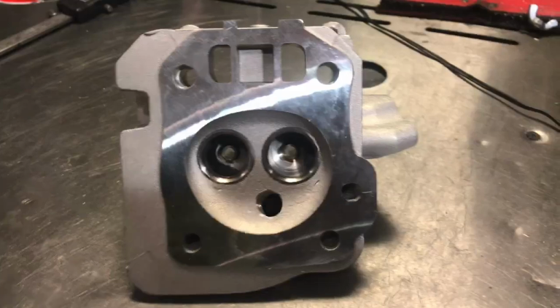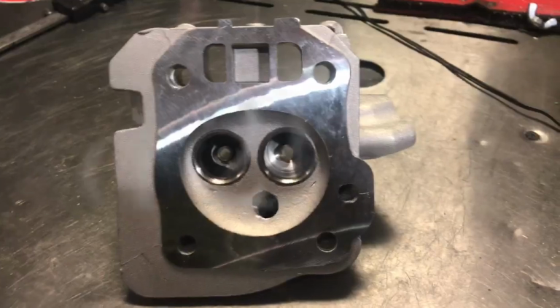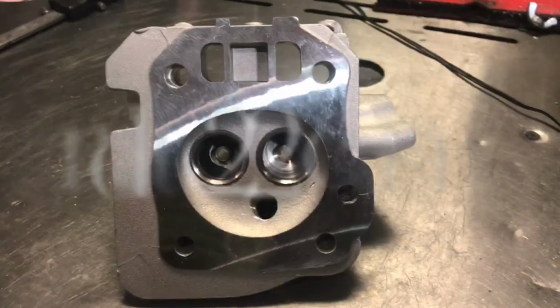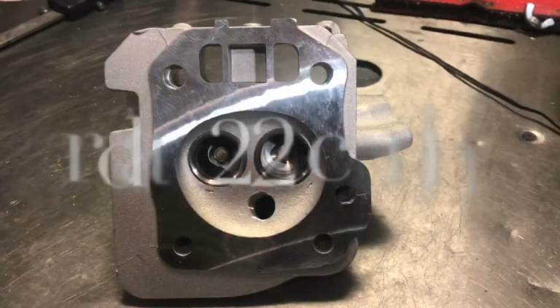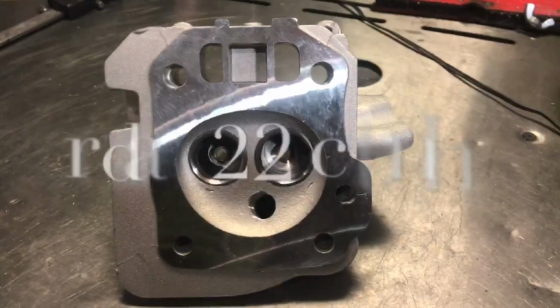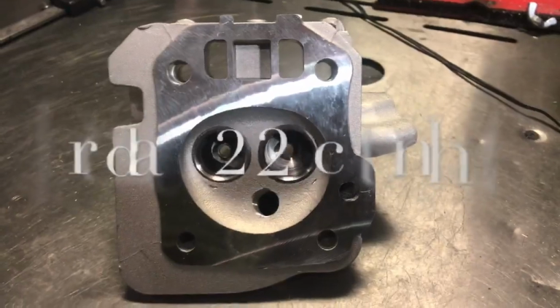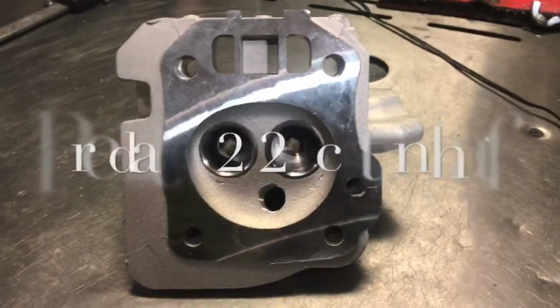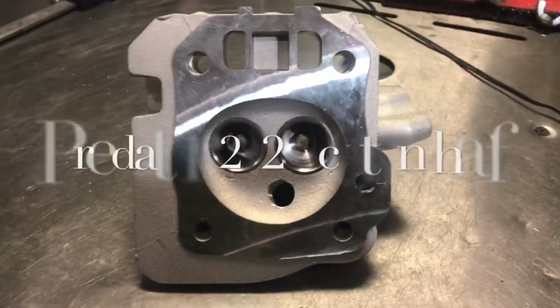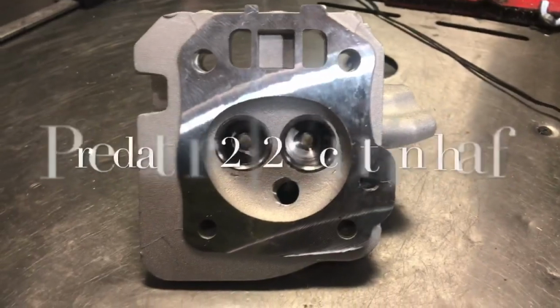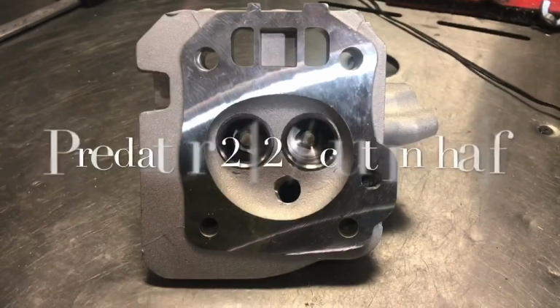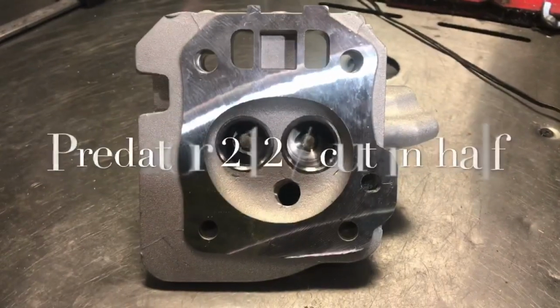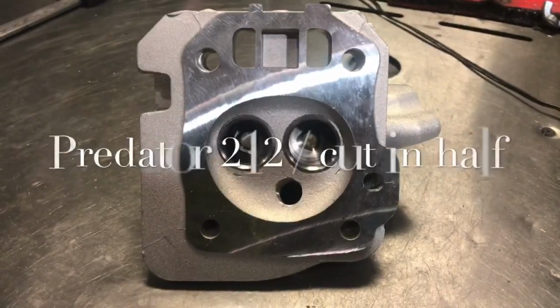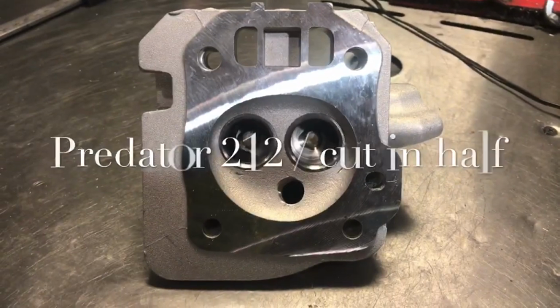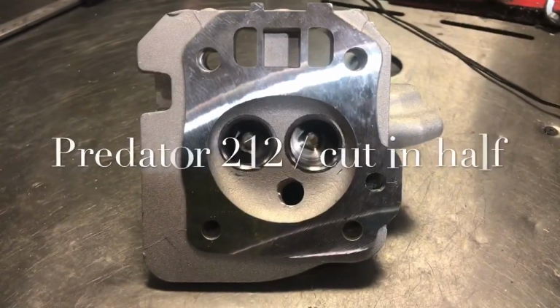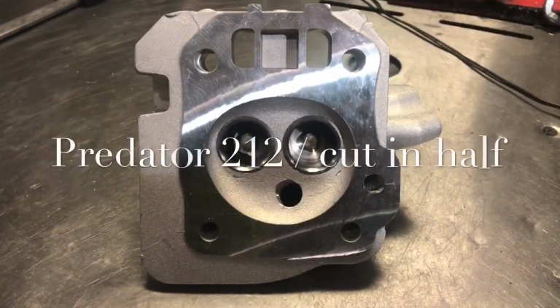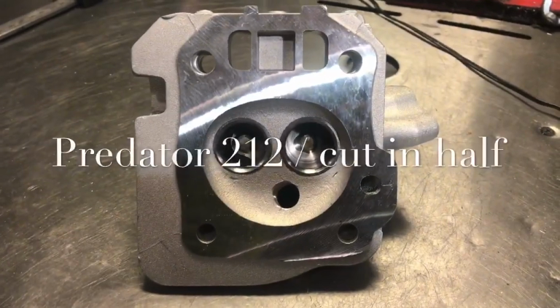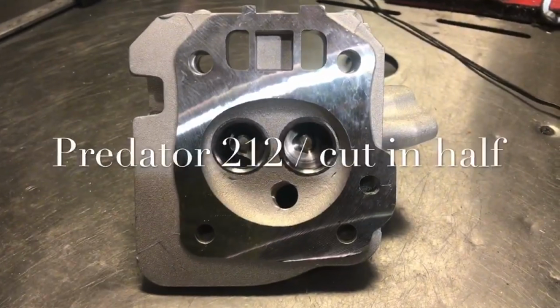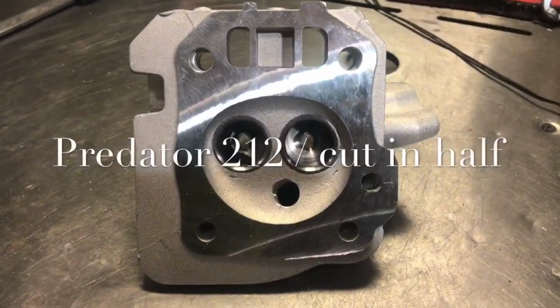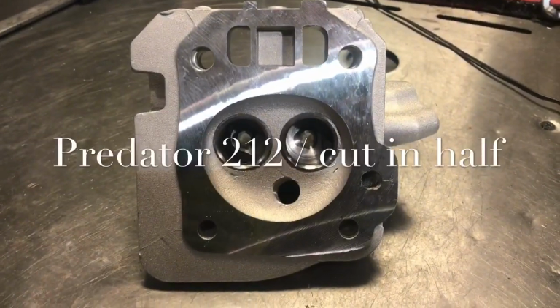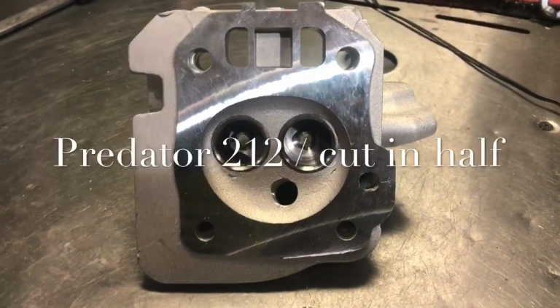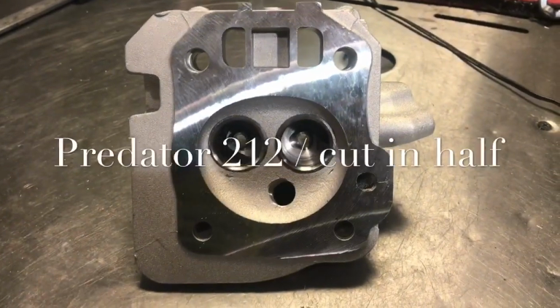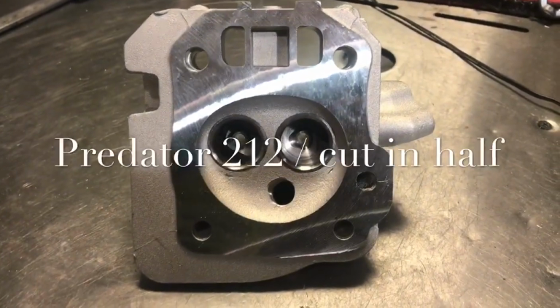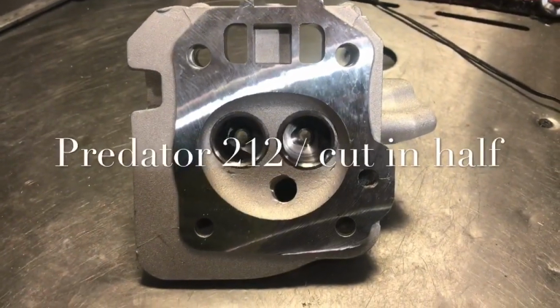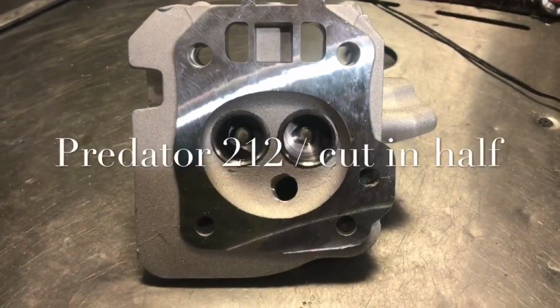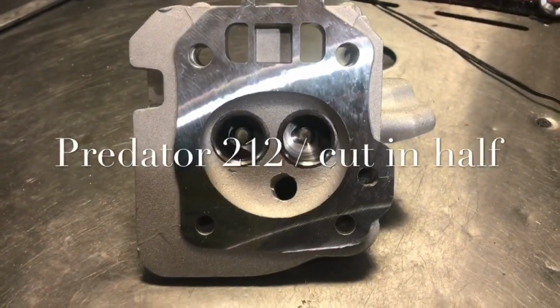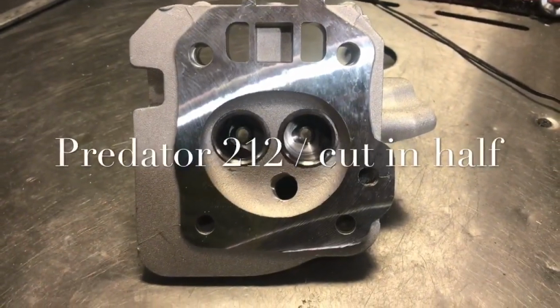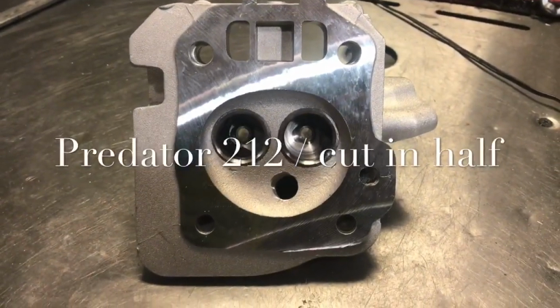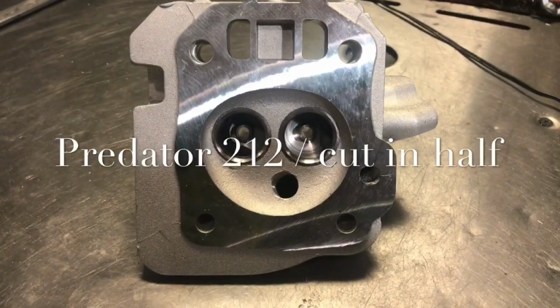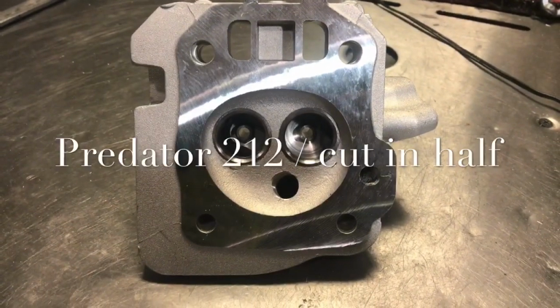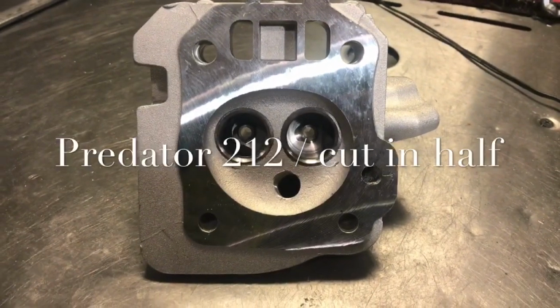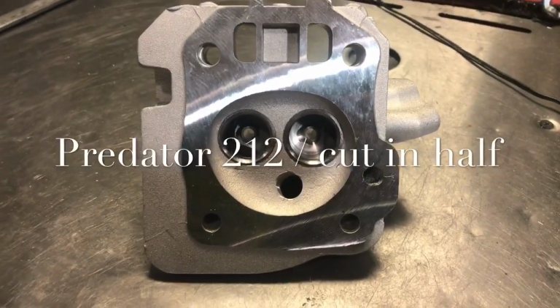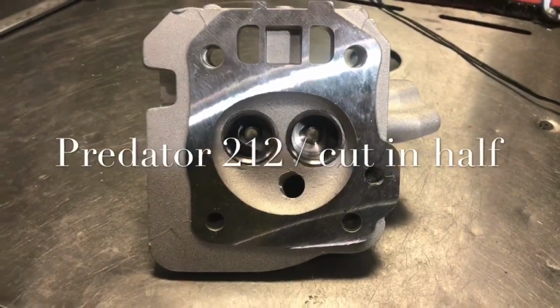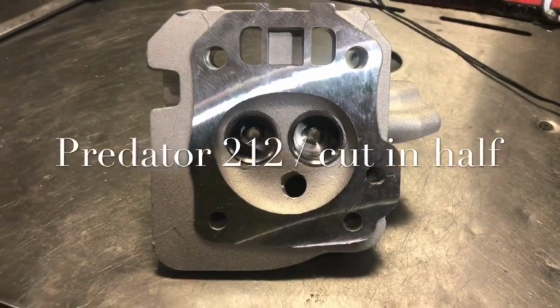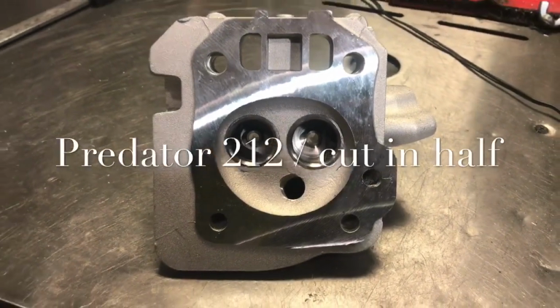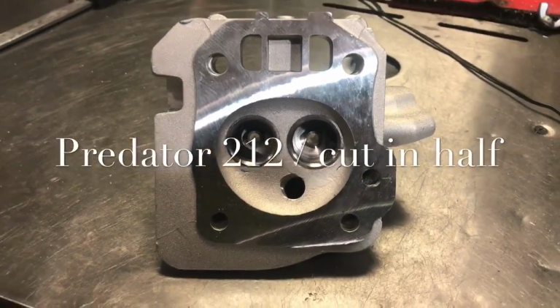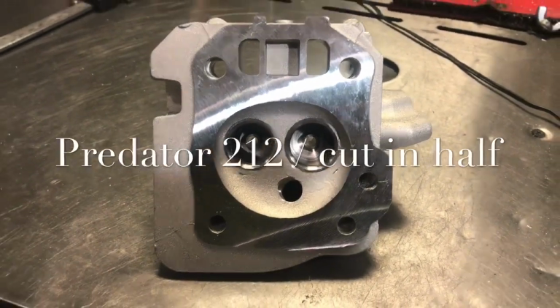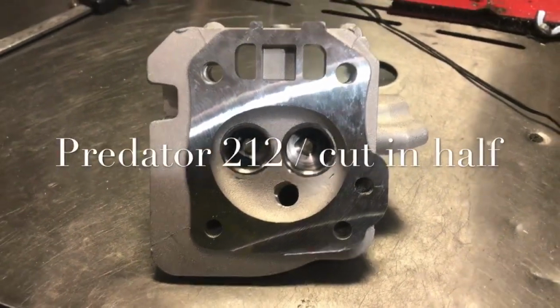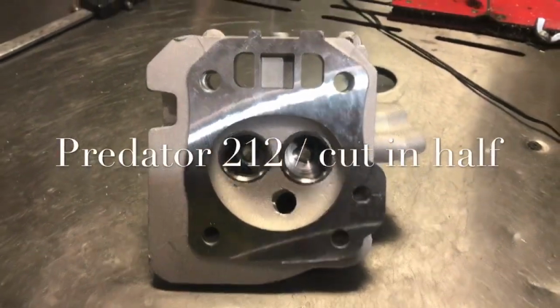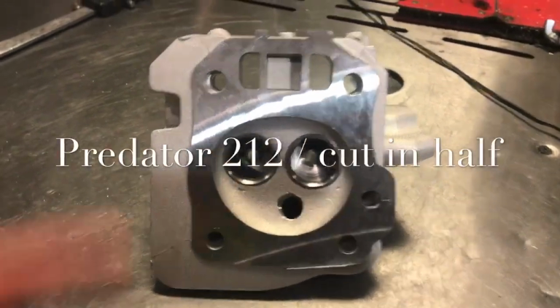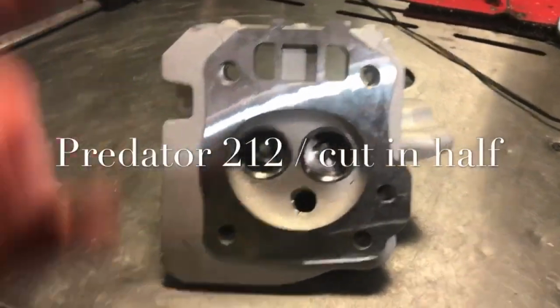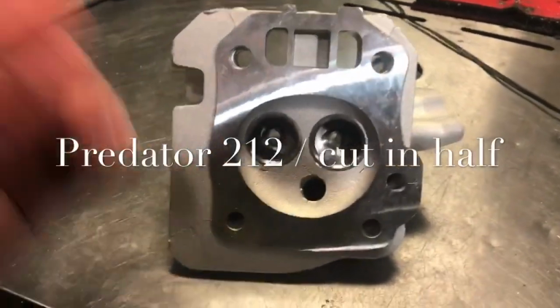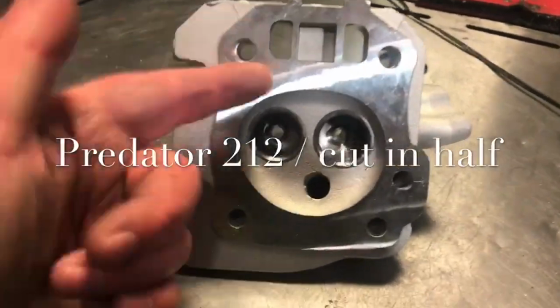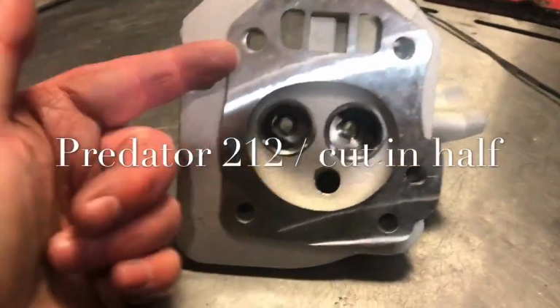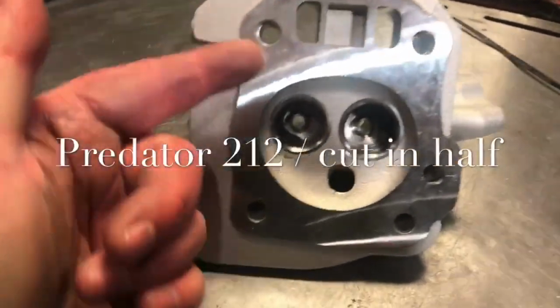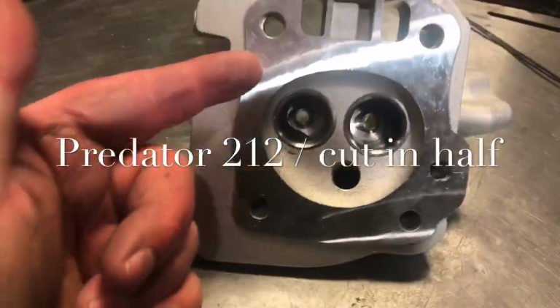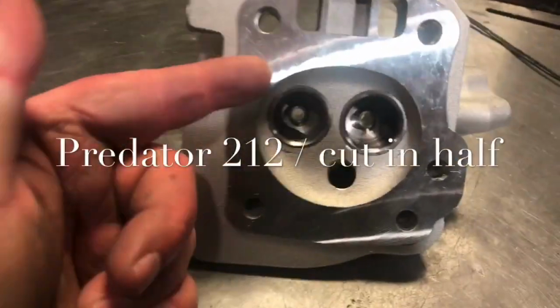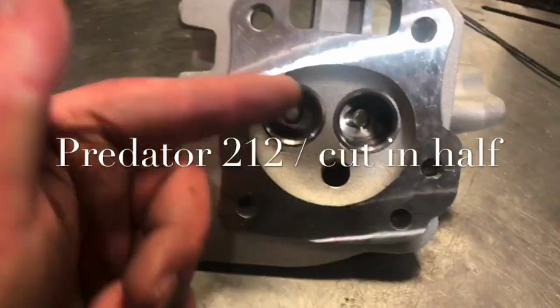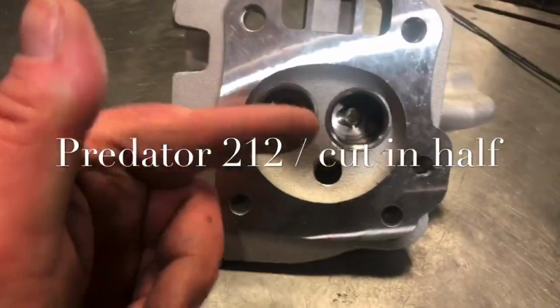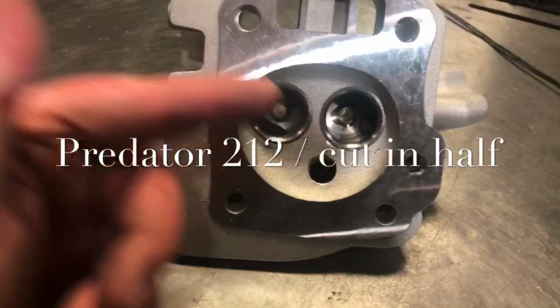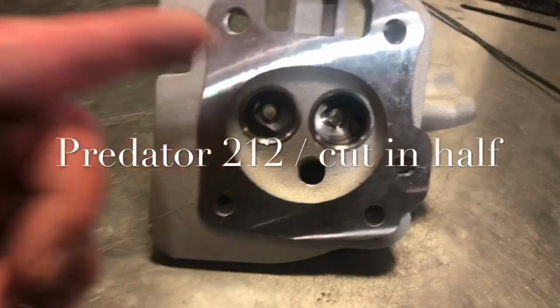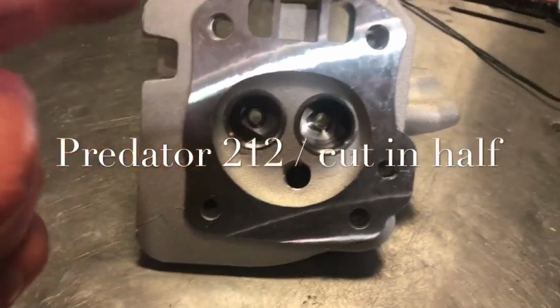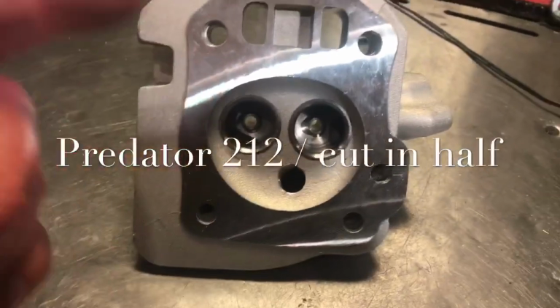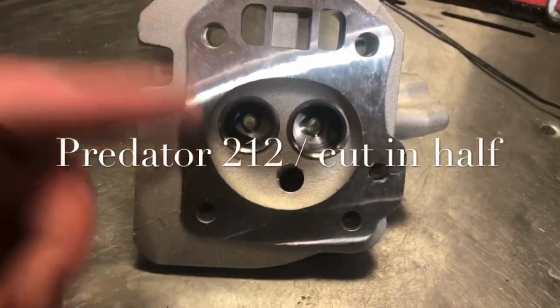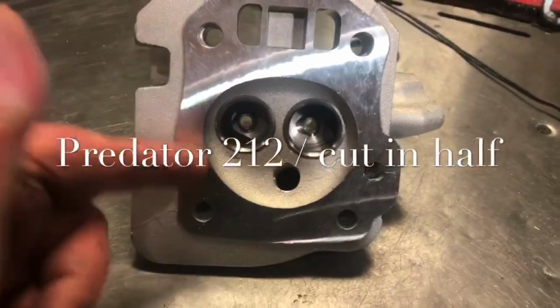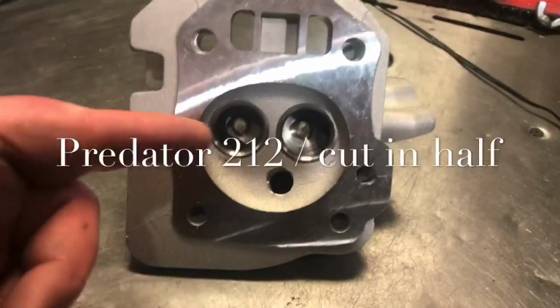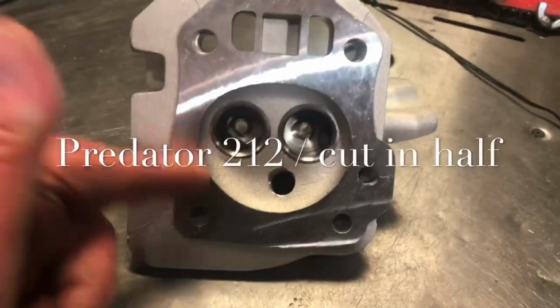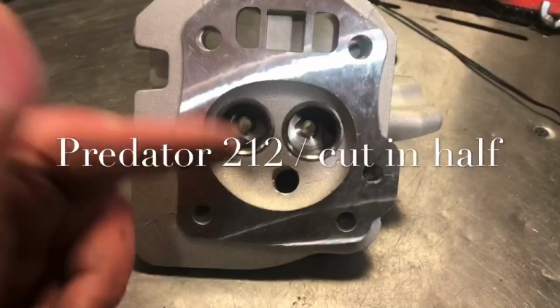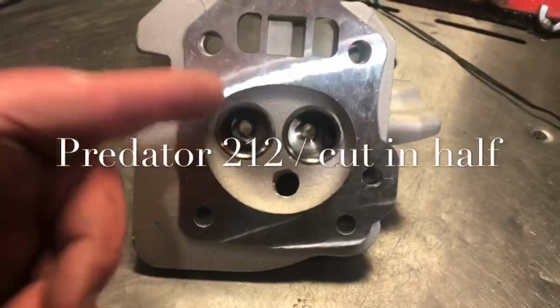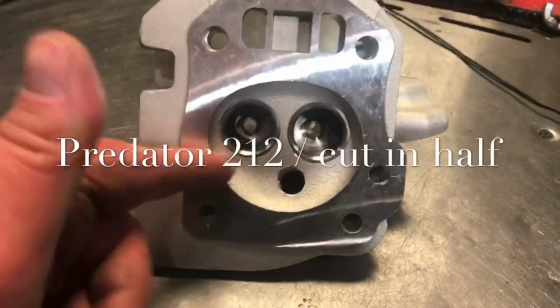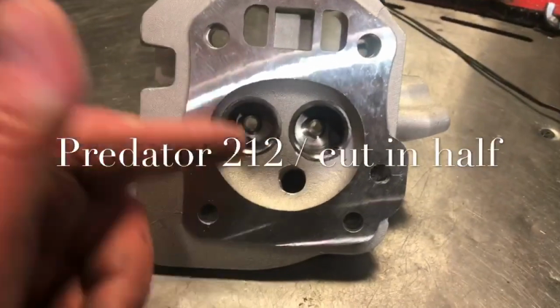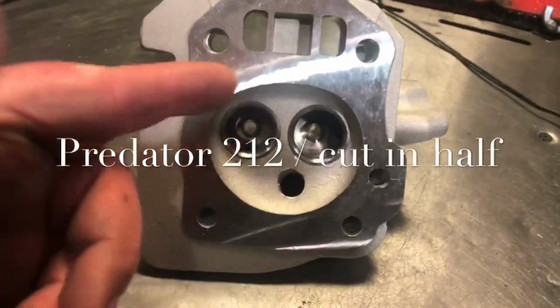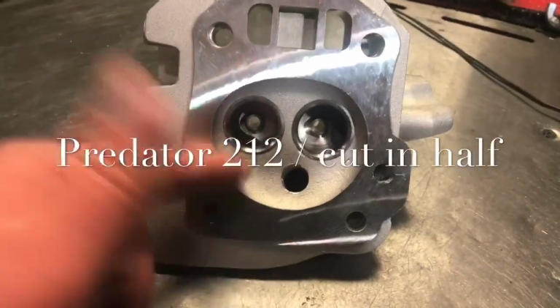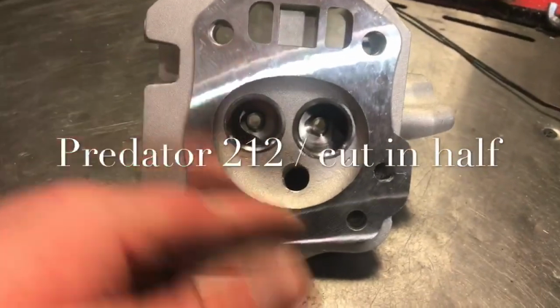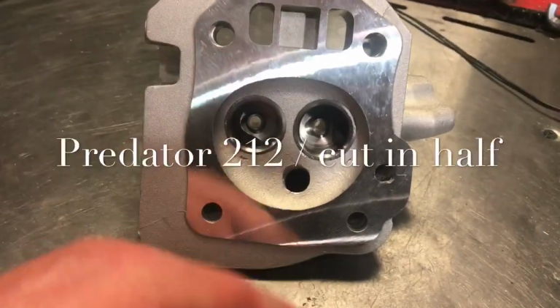Hey guys, Paul from Paul's Carts here. I'm gonna do something crazy — I'm gonna cut this head in half.